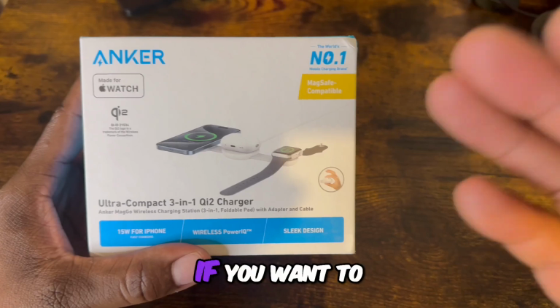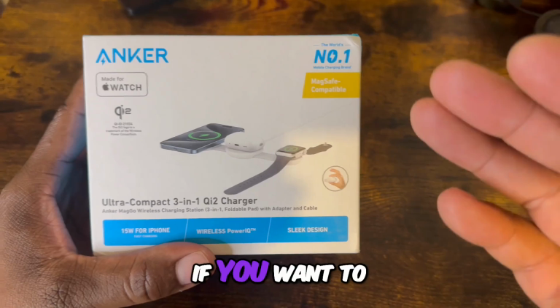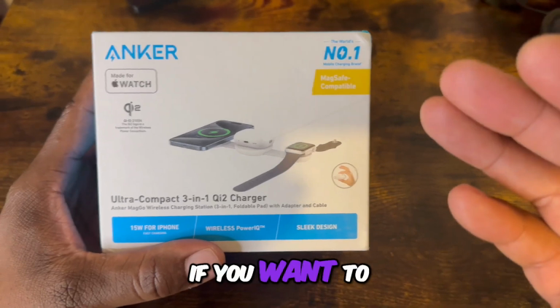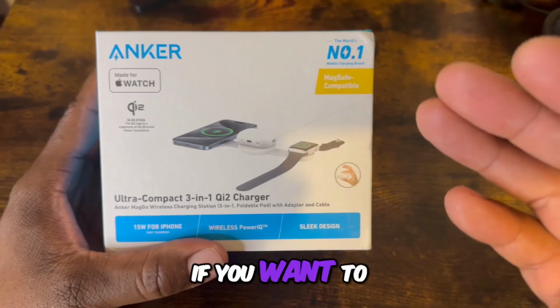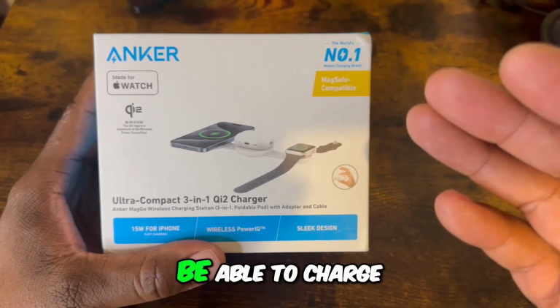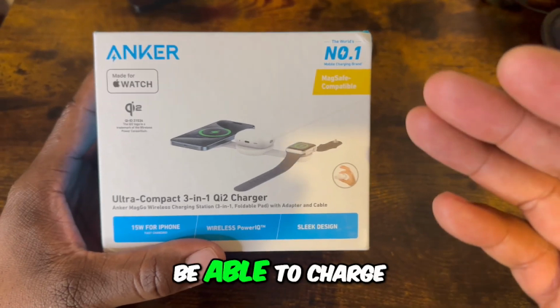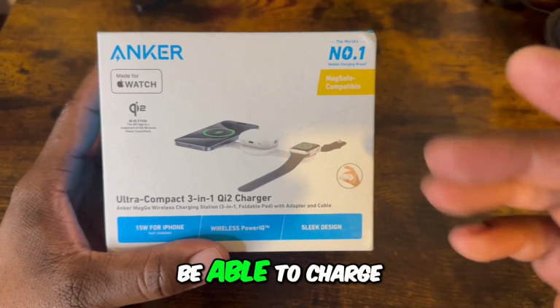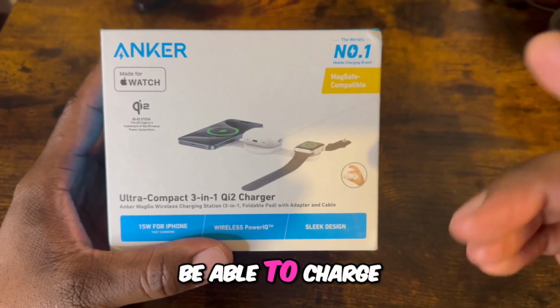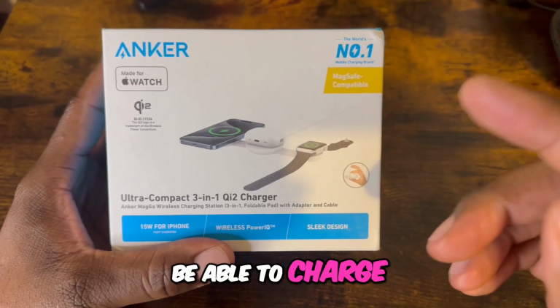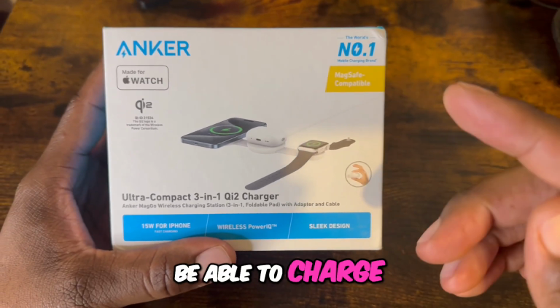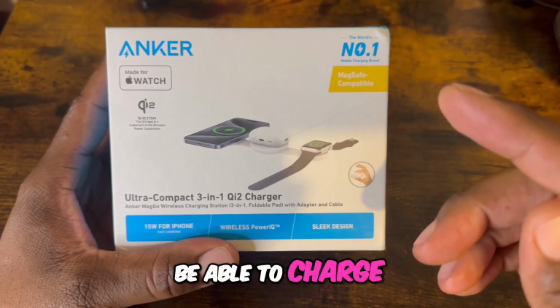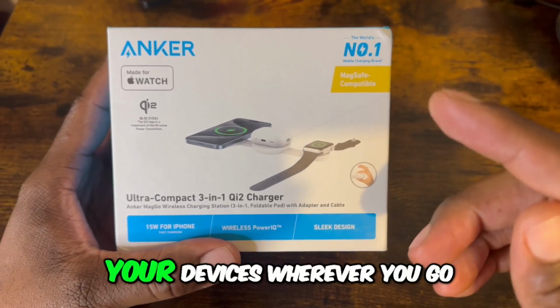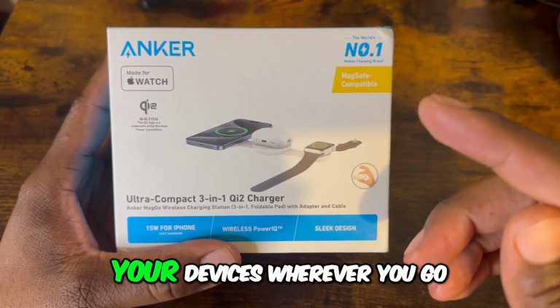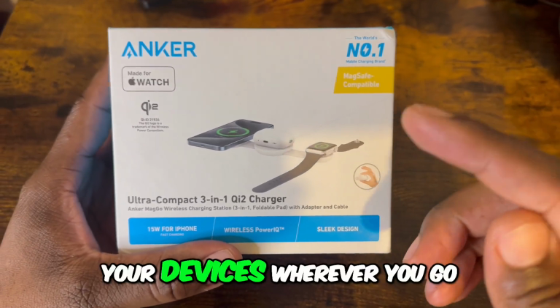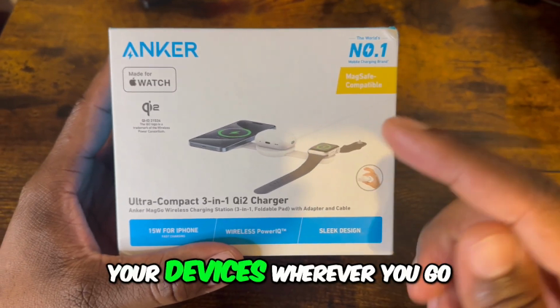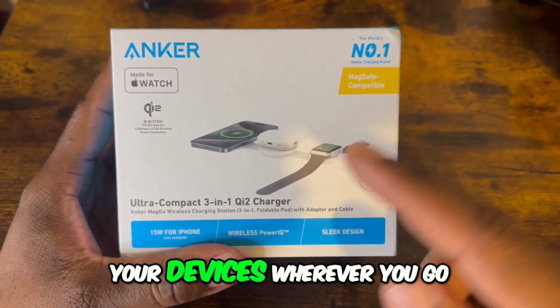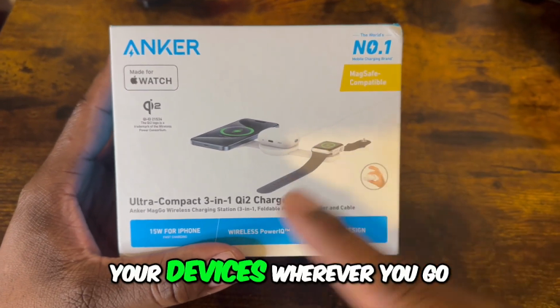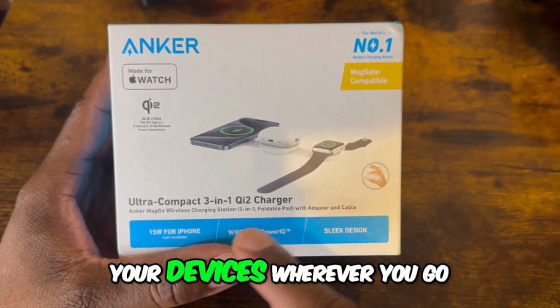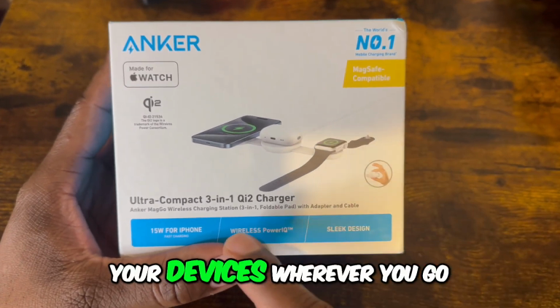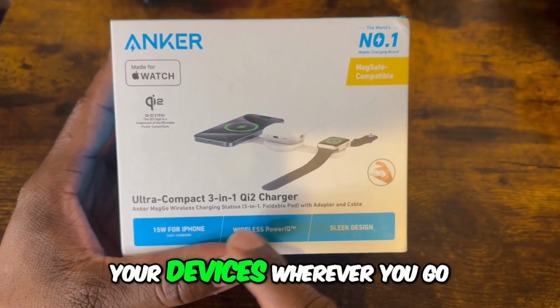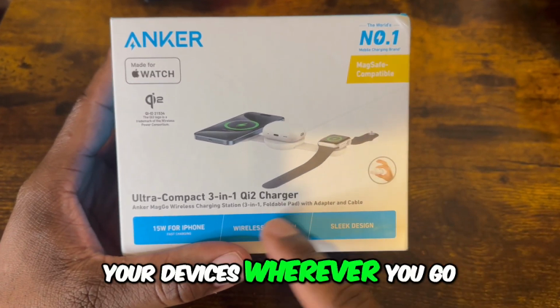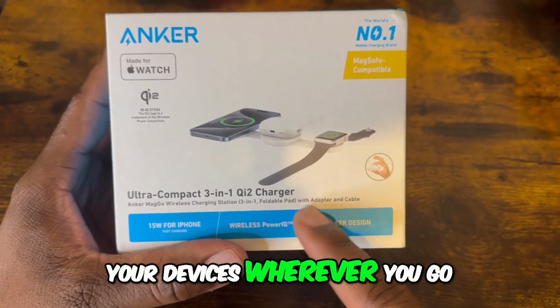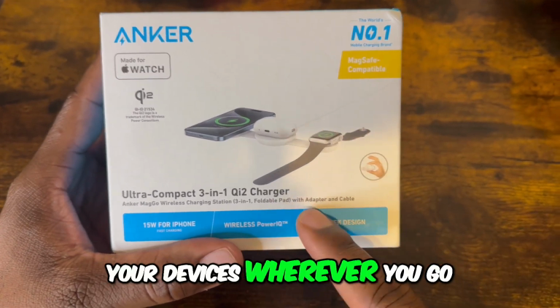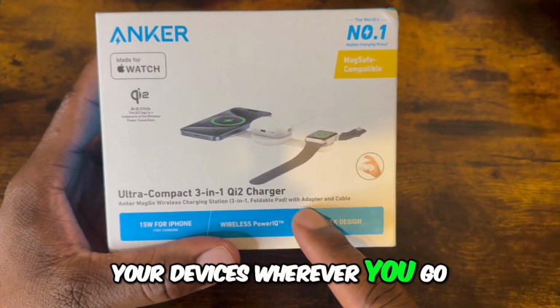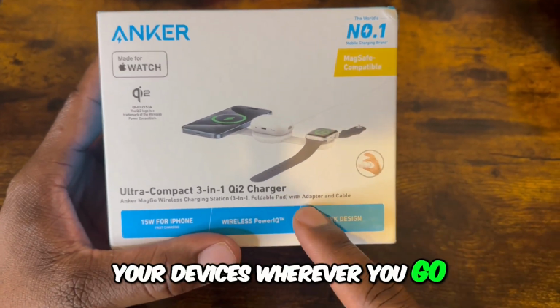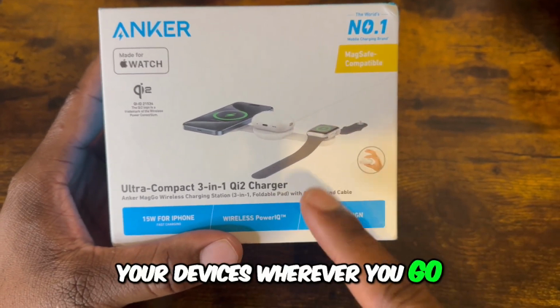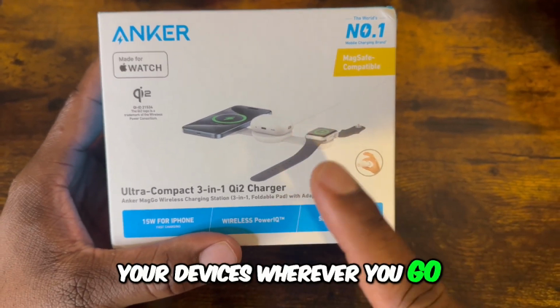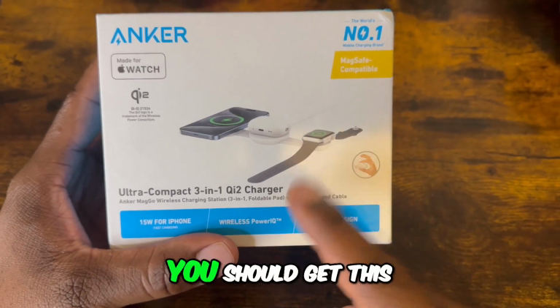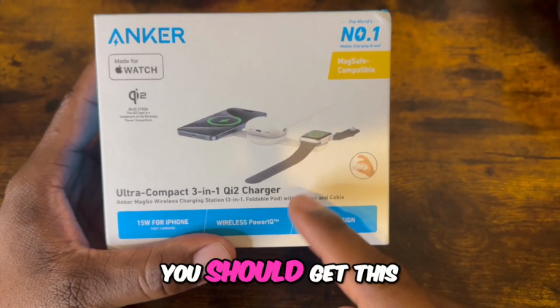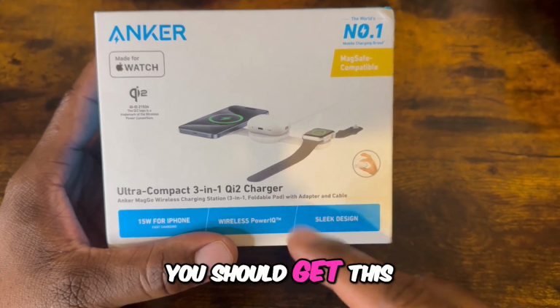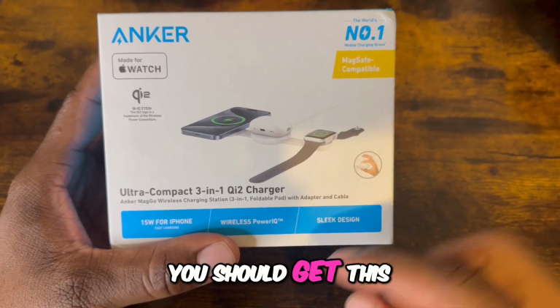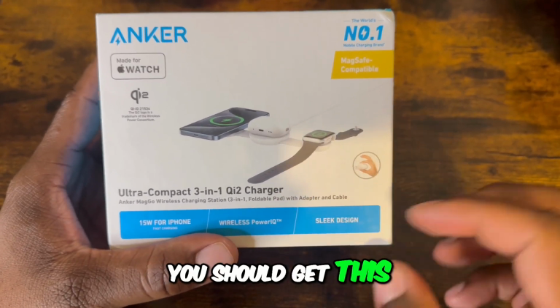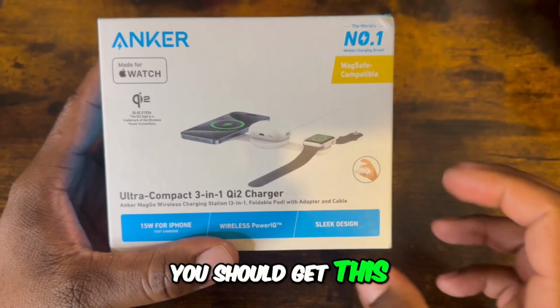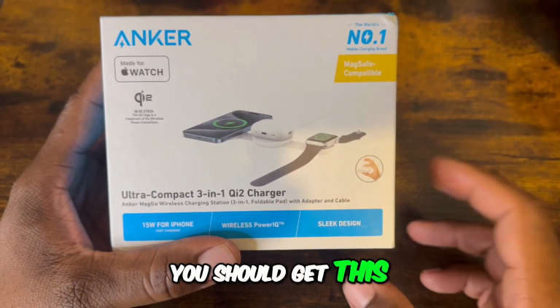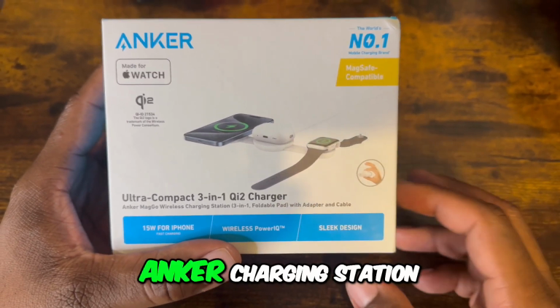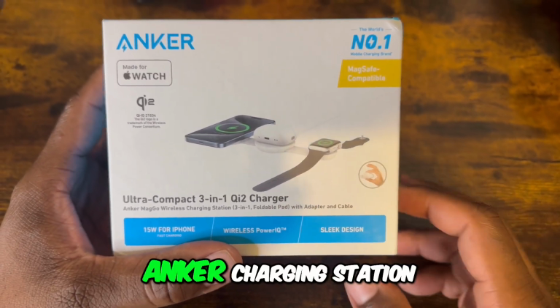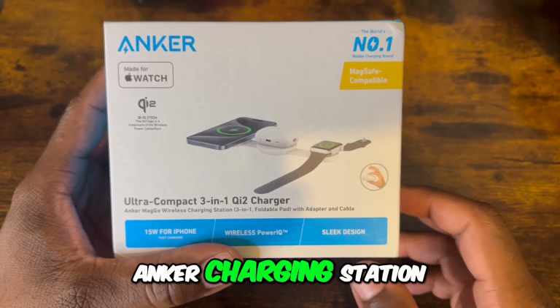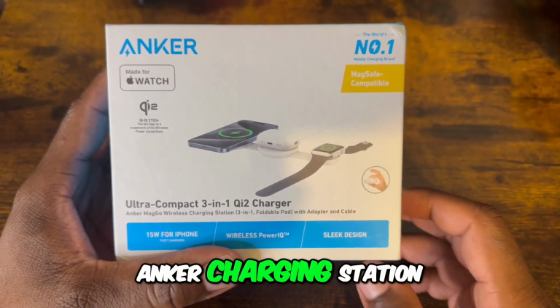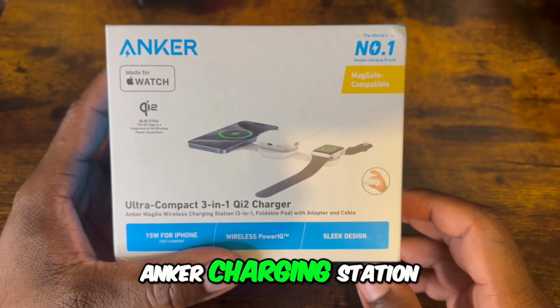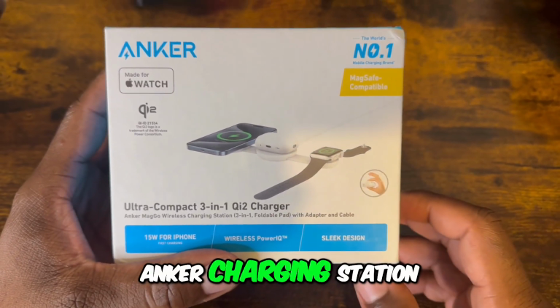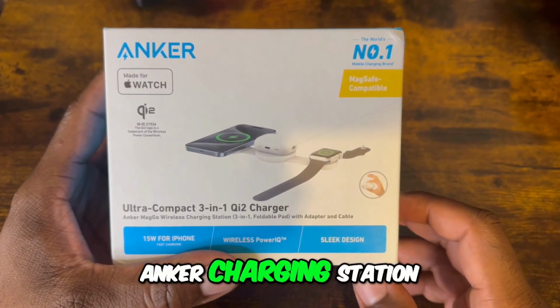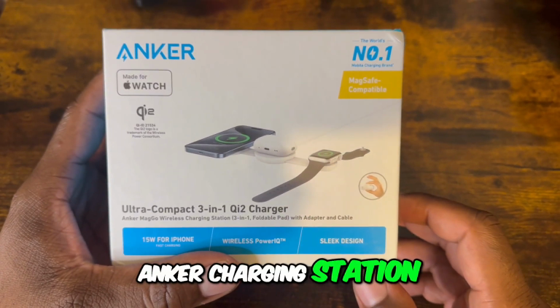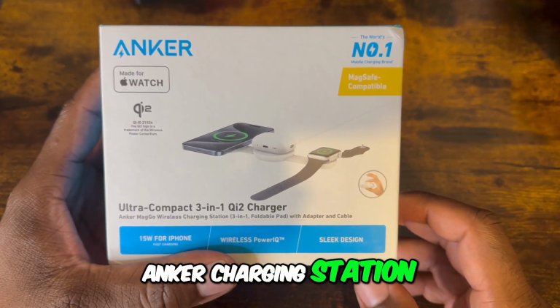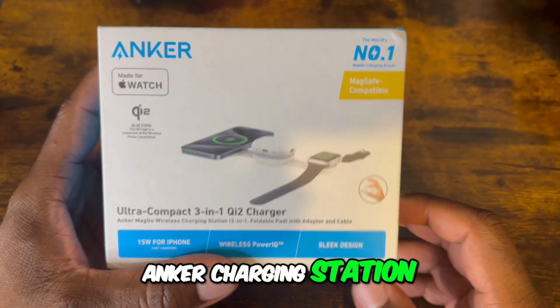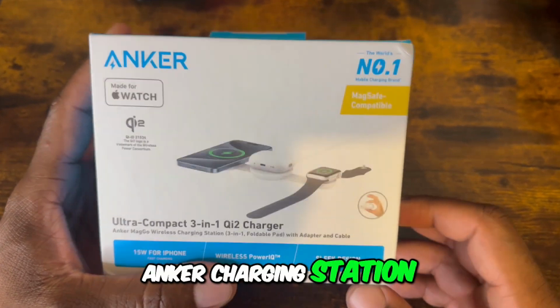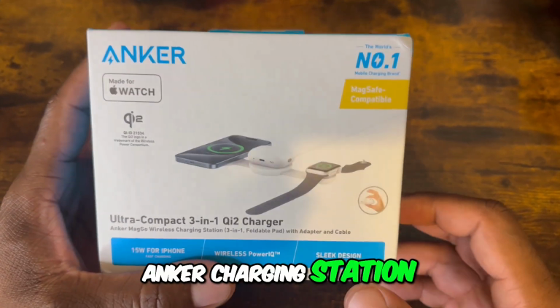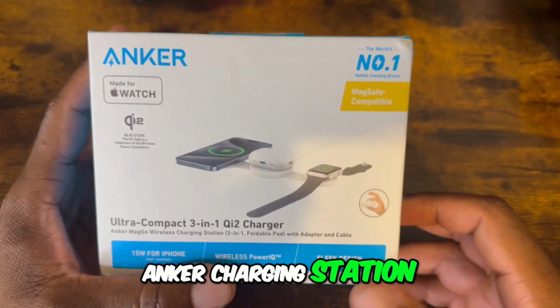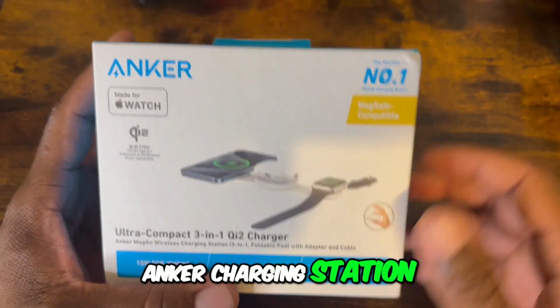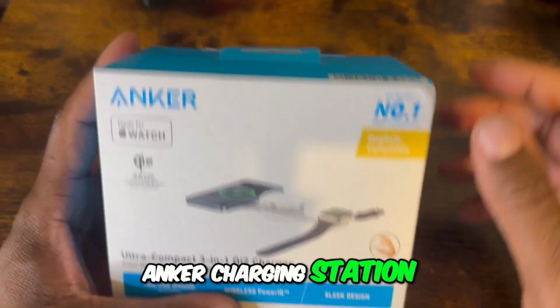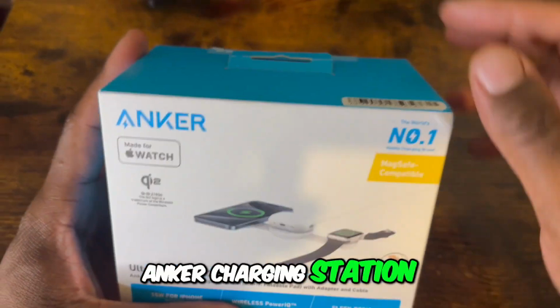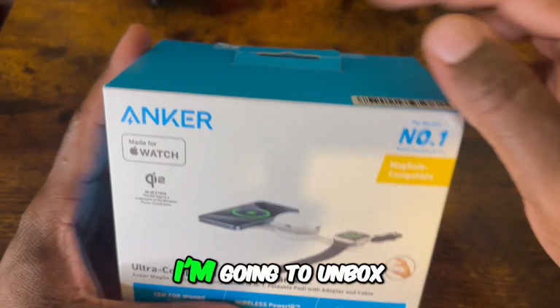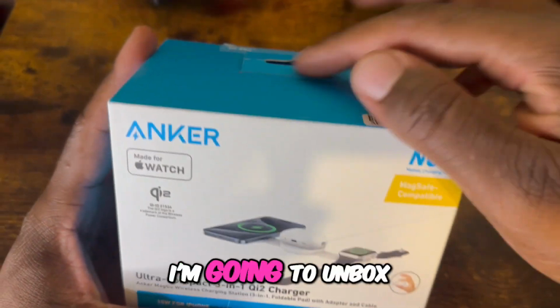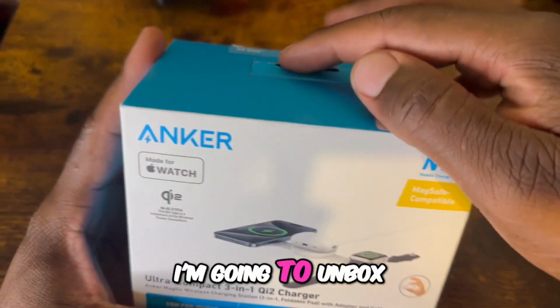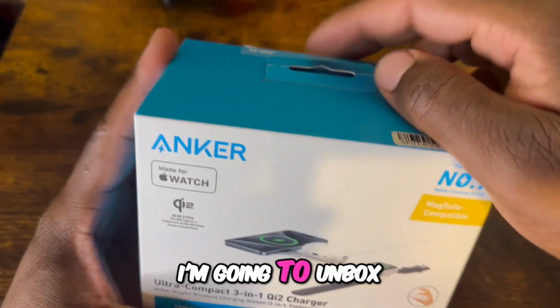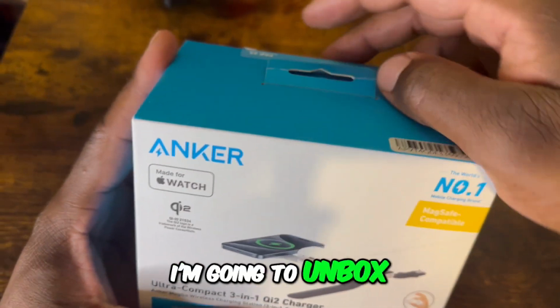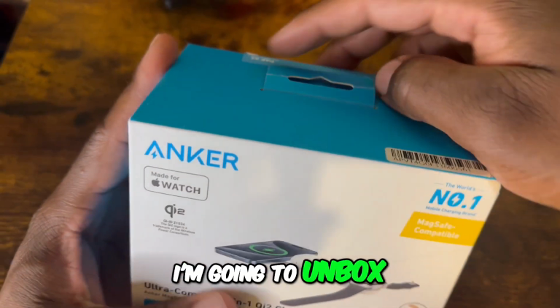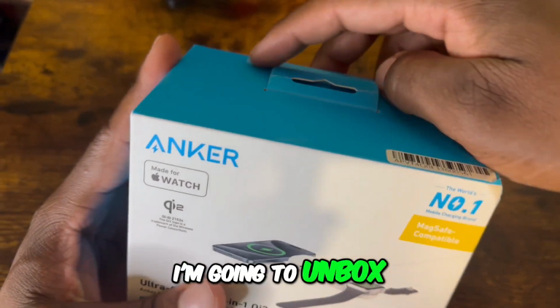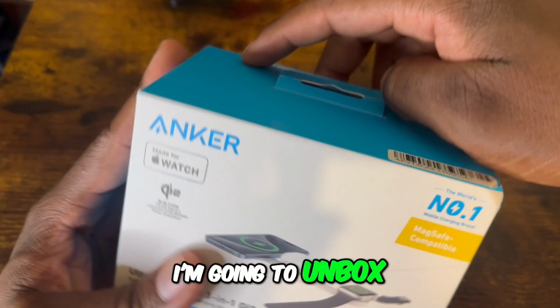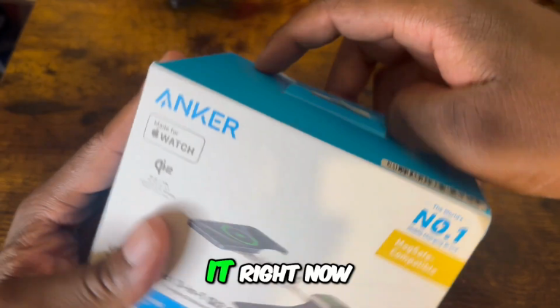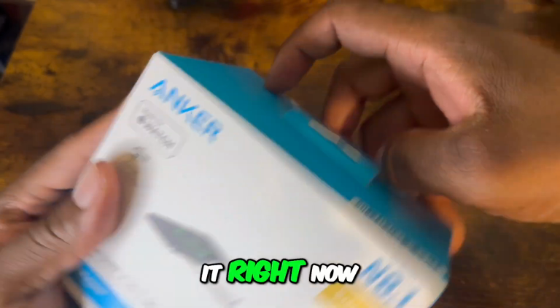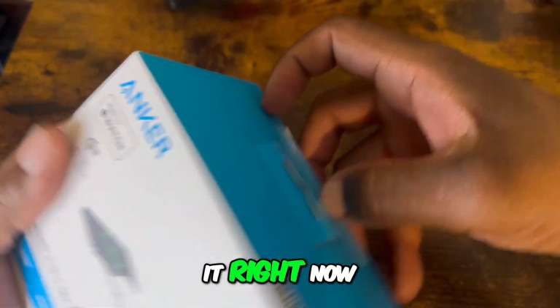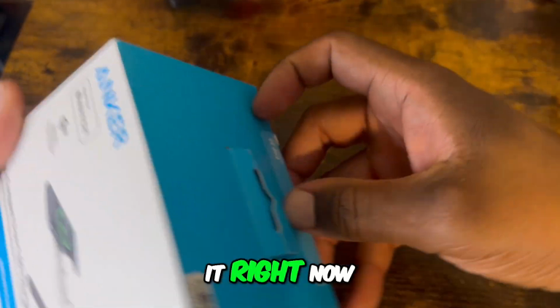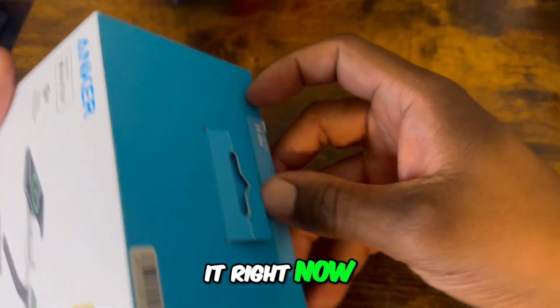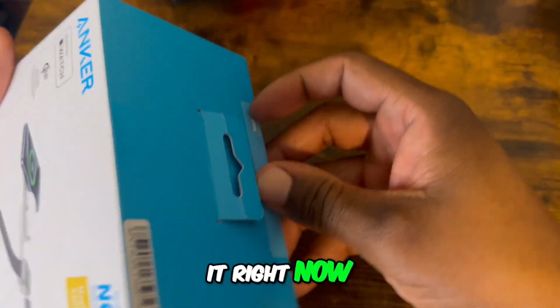If you want to be able to charge your devices wherever you go, you should get this Anker Charging Station. I'm going to unbox it right now.